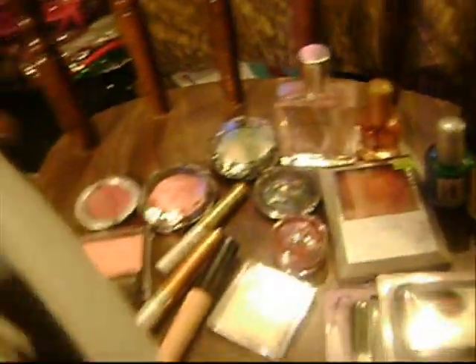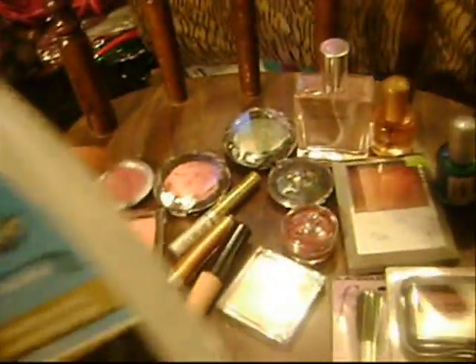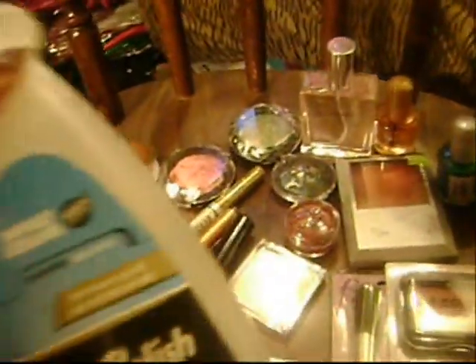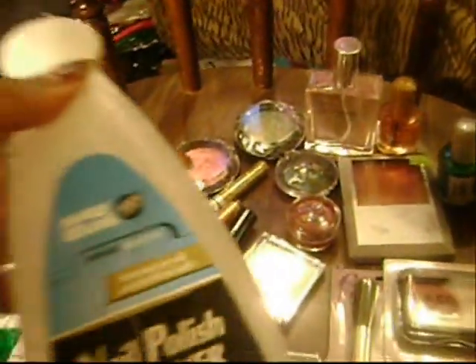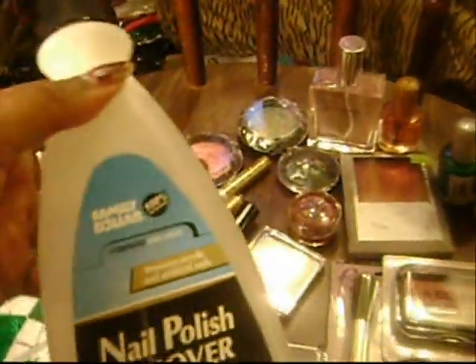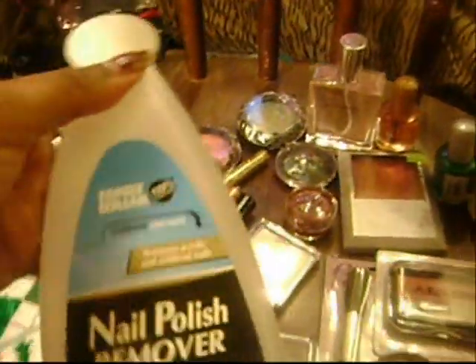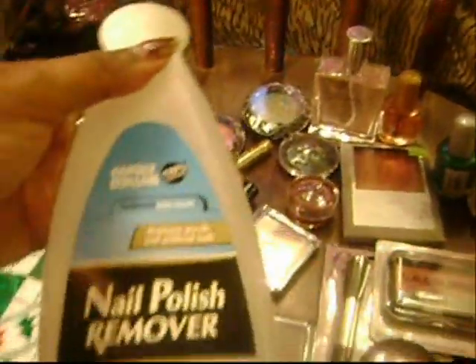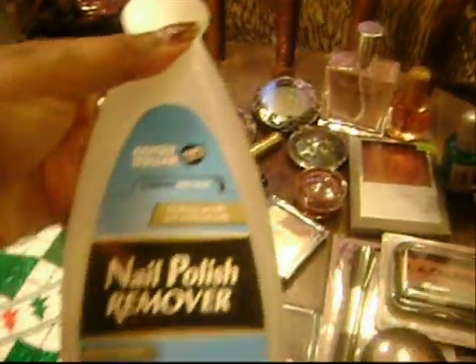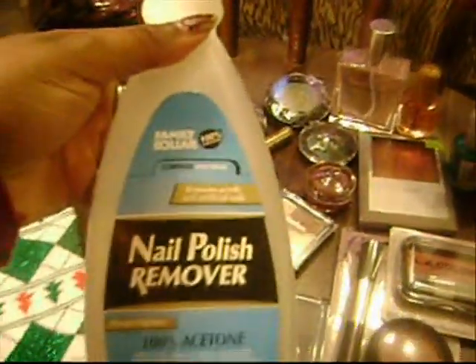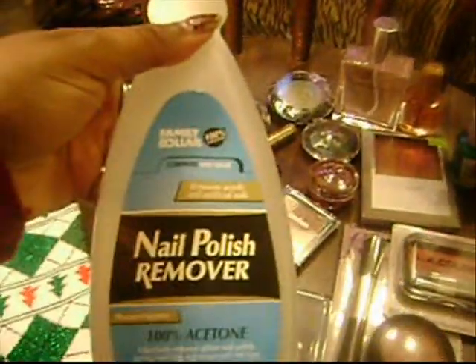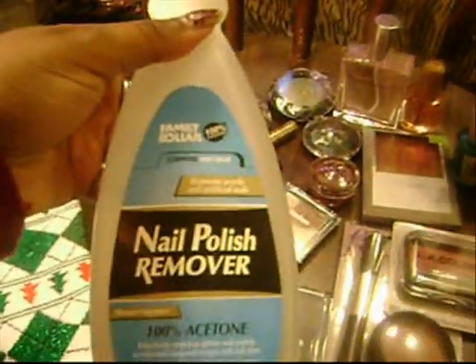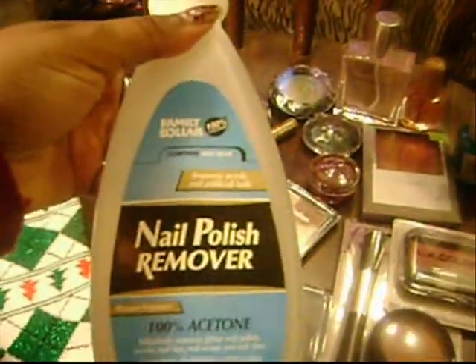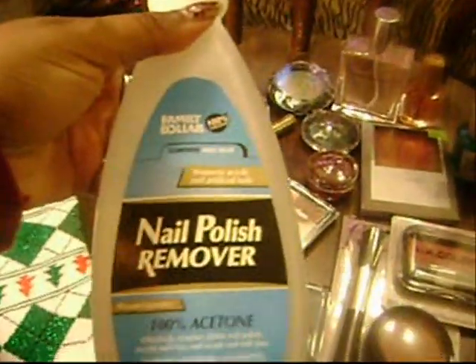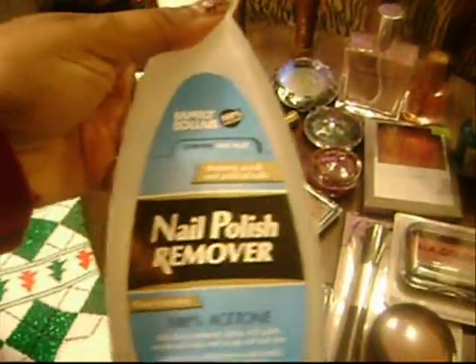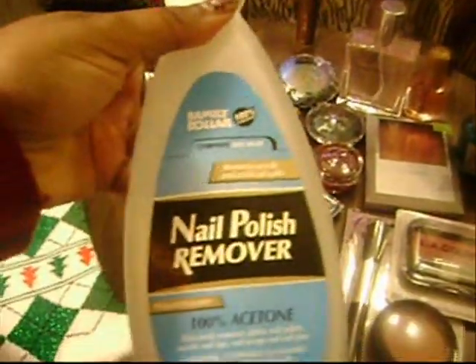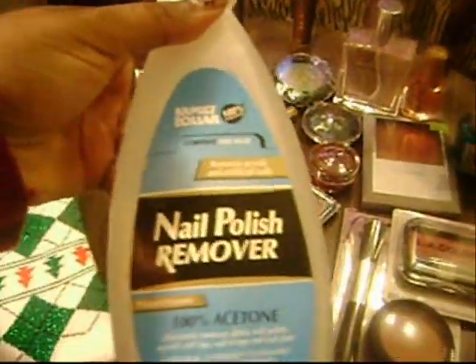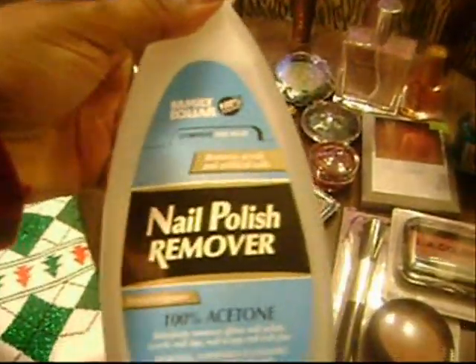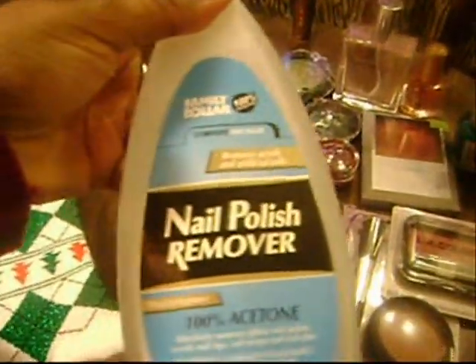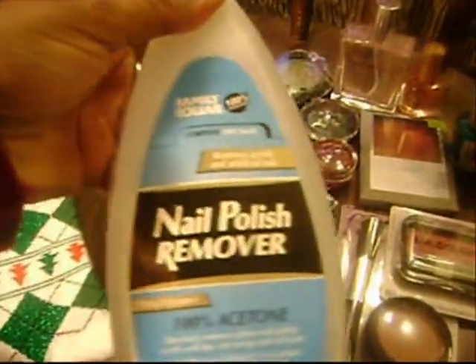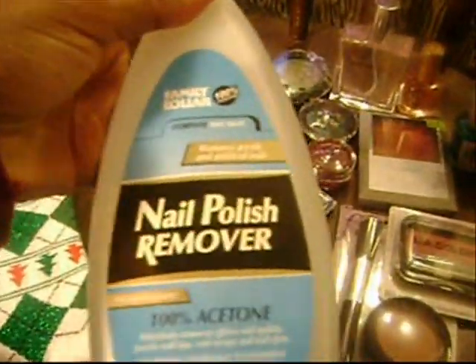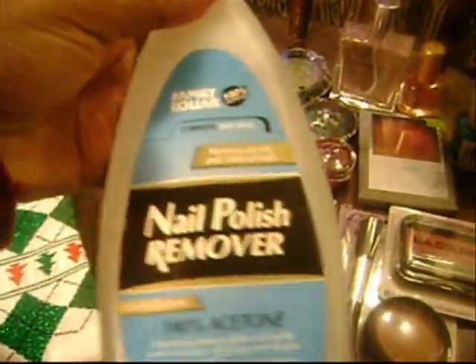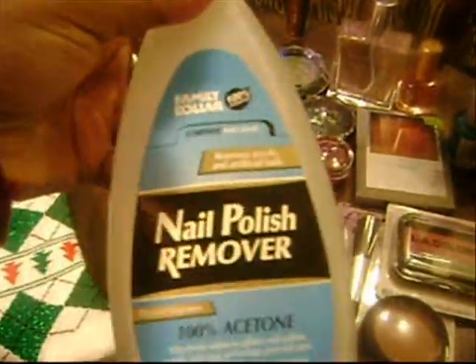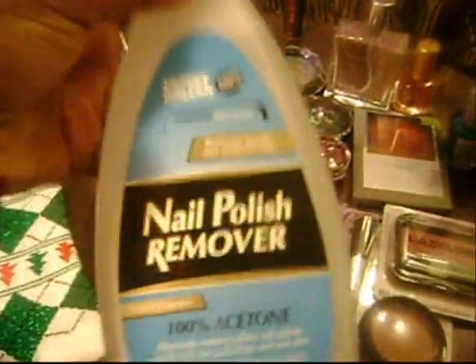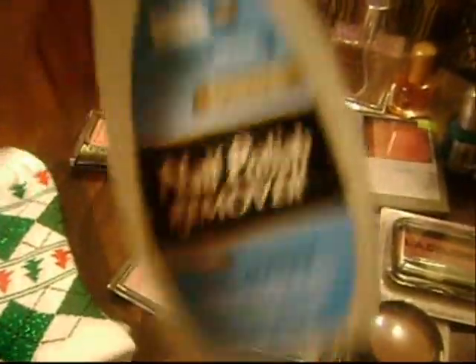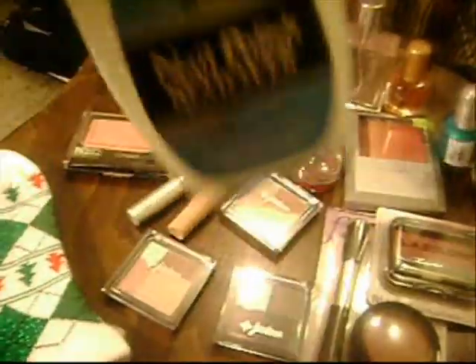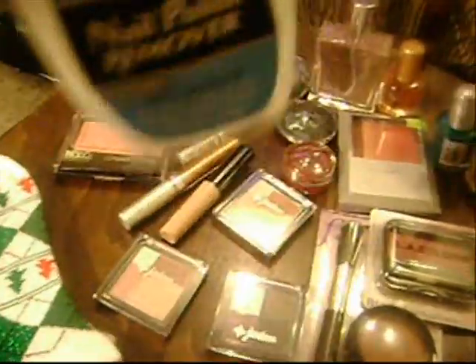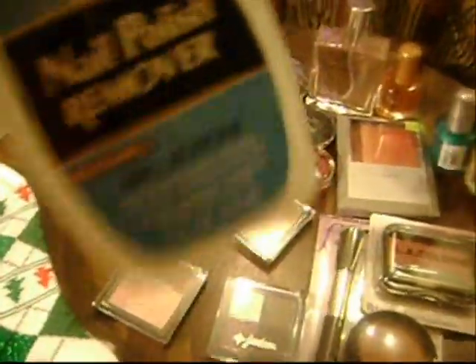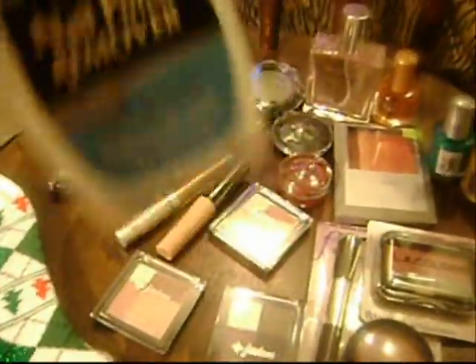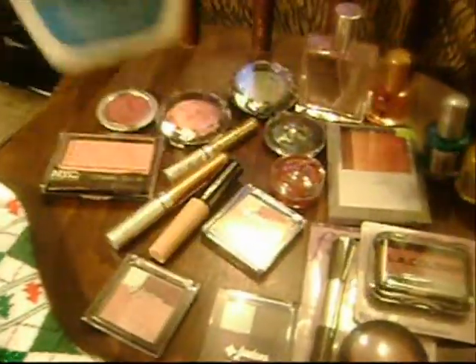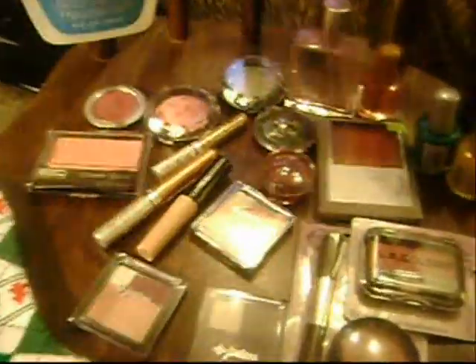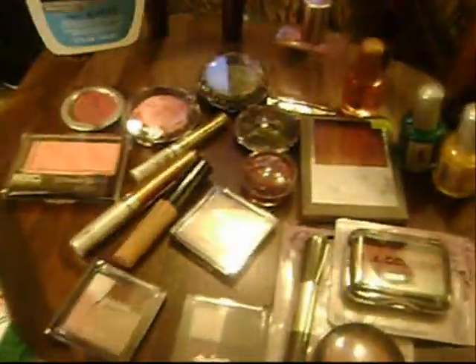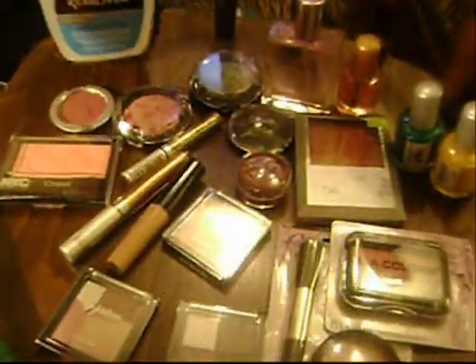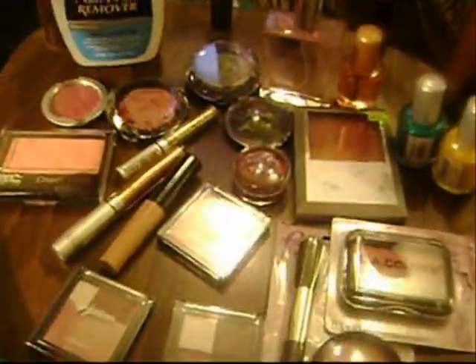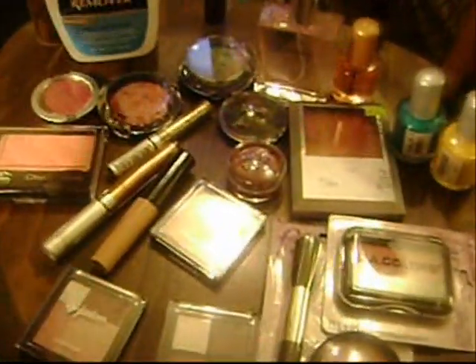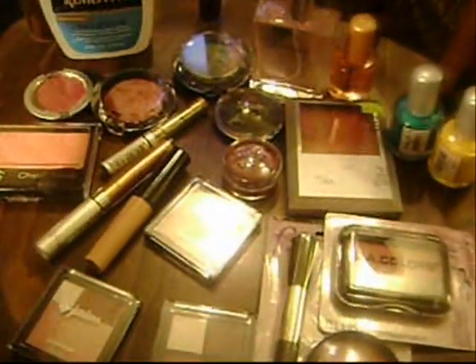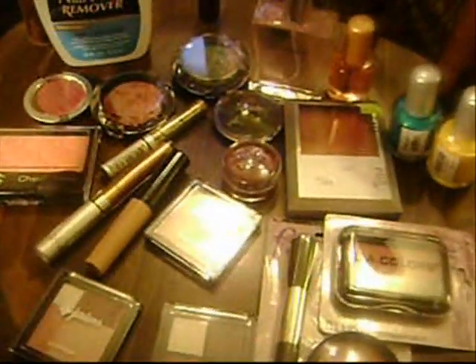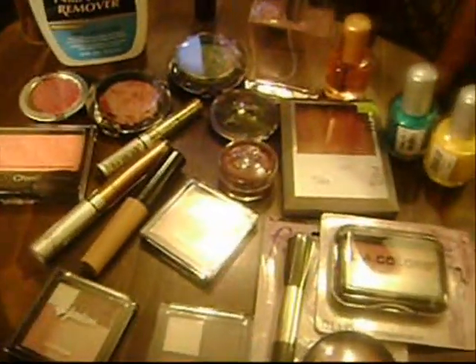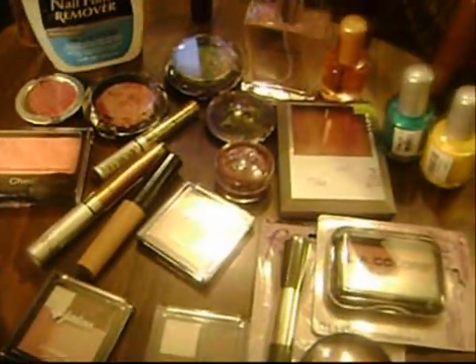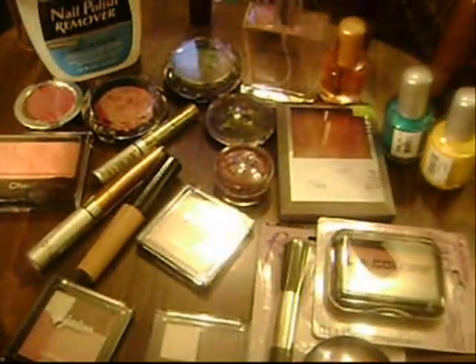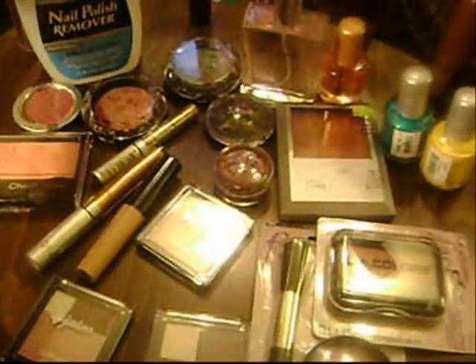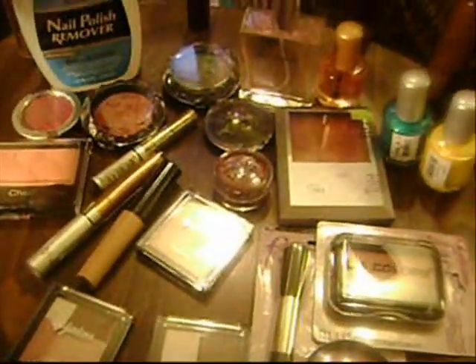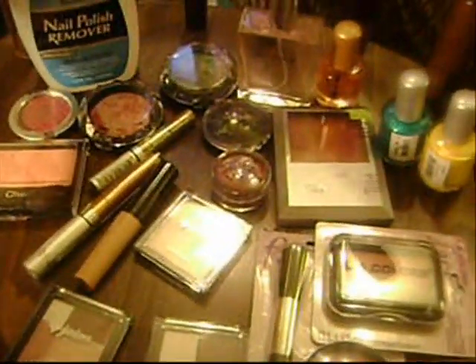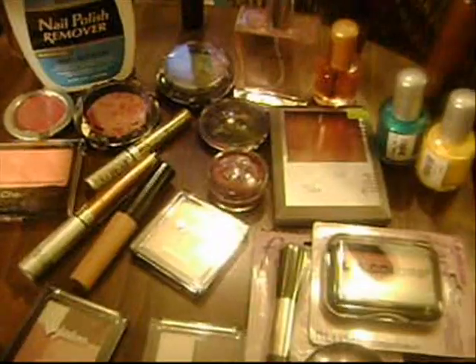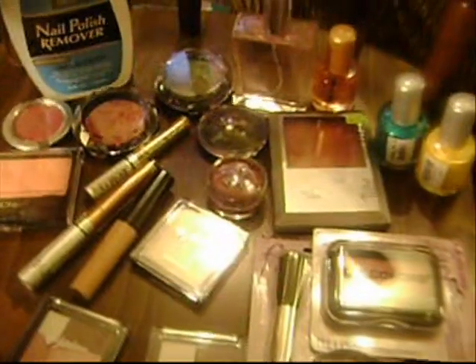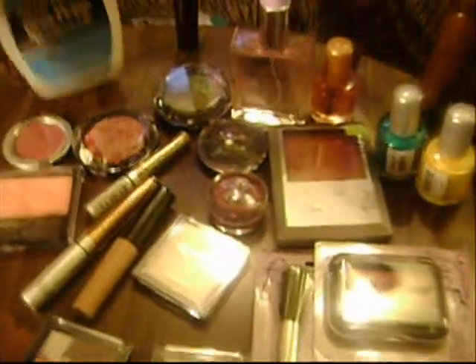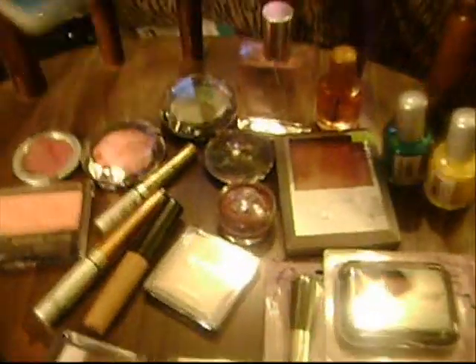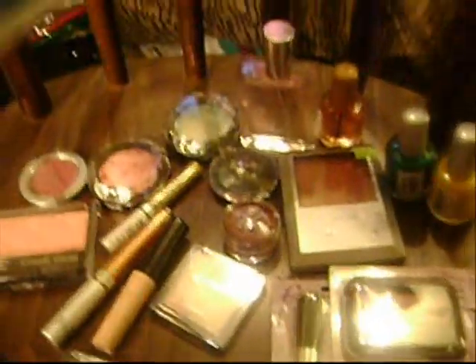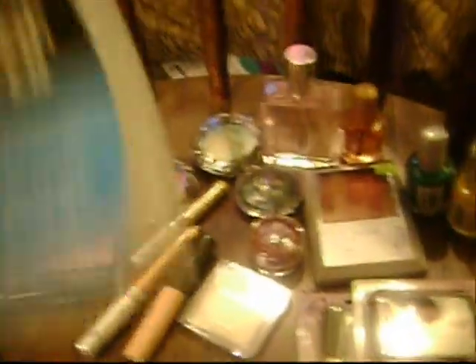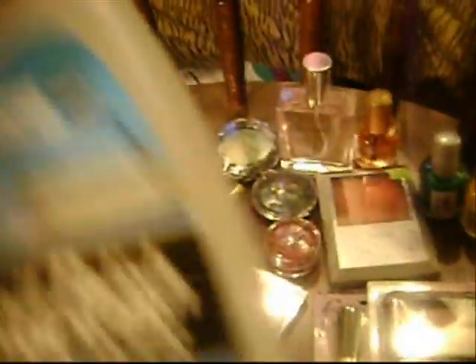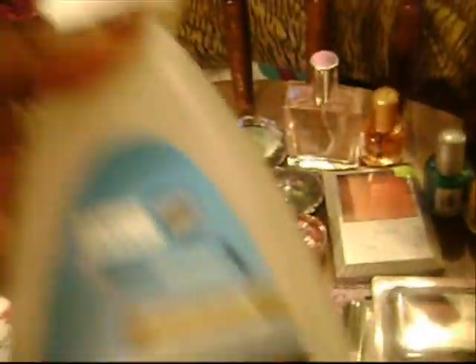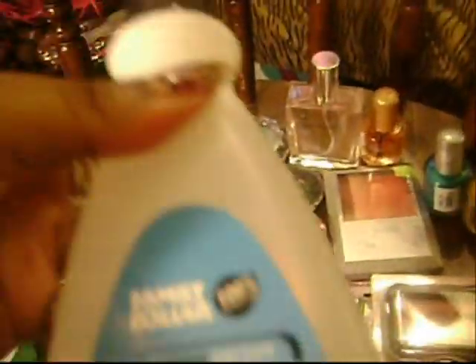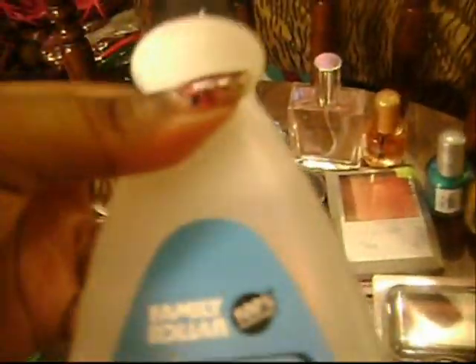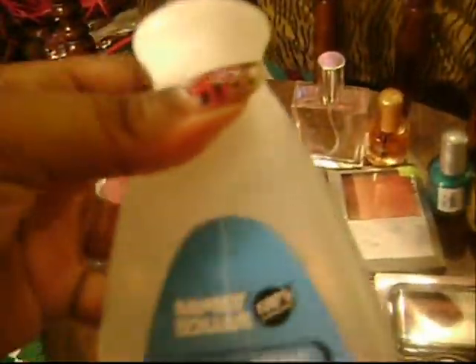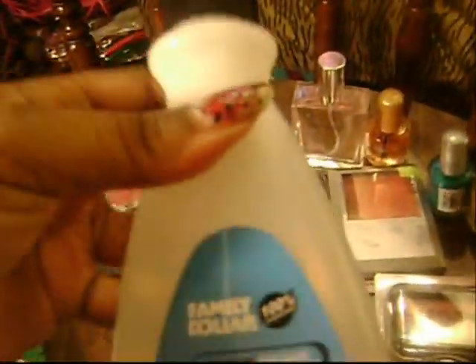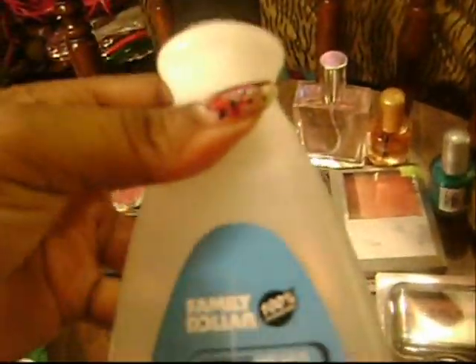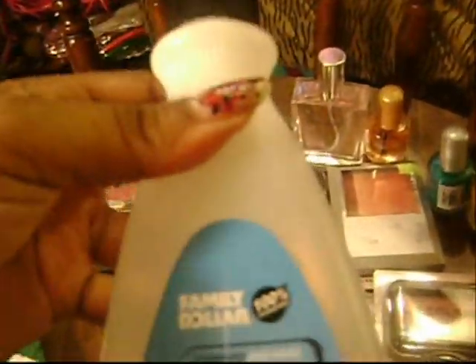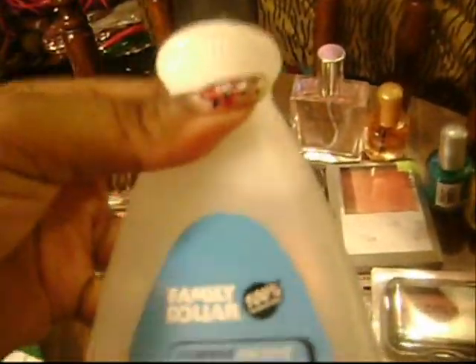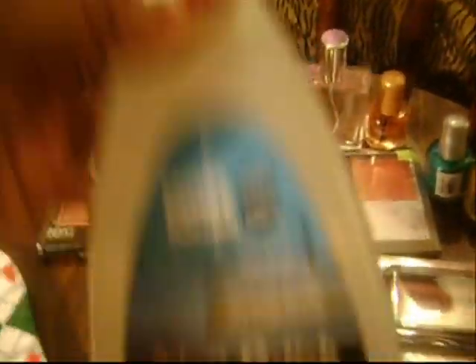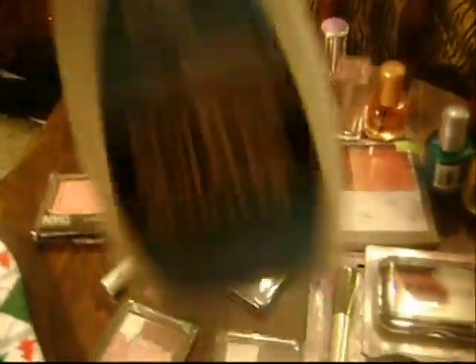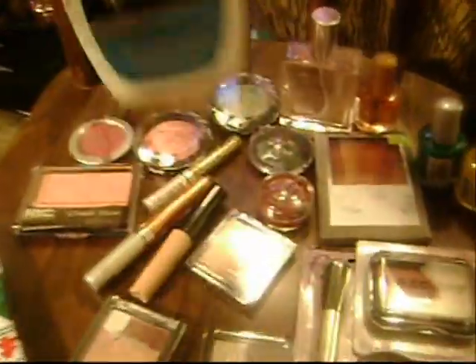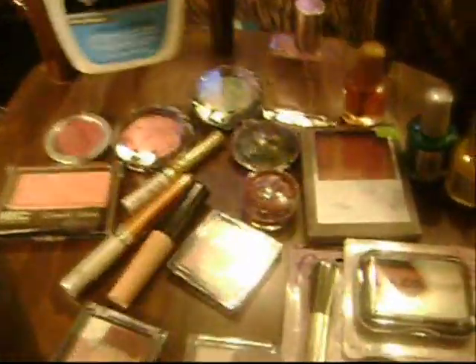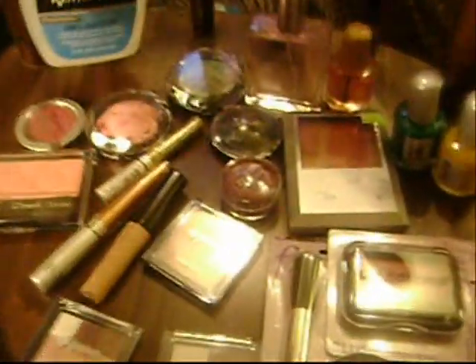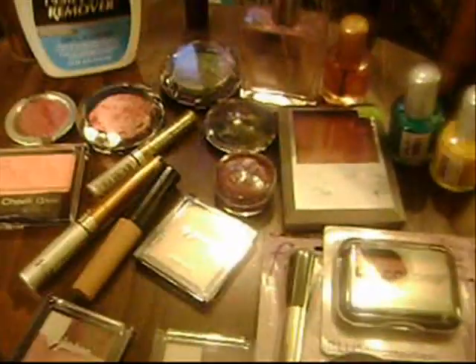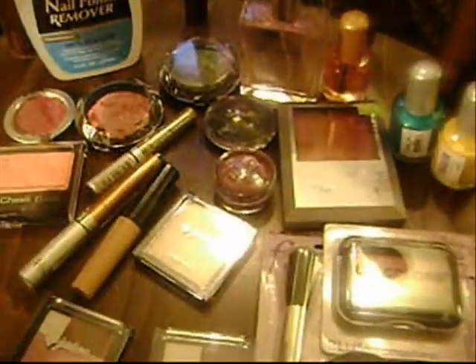First, I just got some nail polish remover — I was completely out. Got it at Family Dollar; this huge bottle was $1.35.